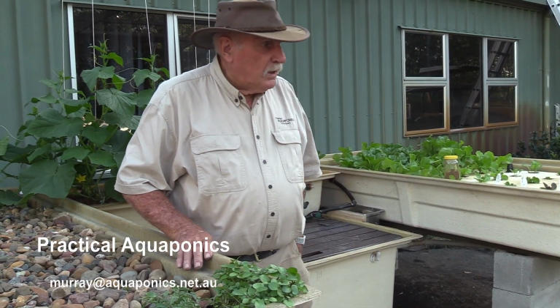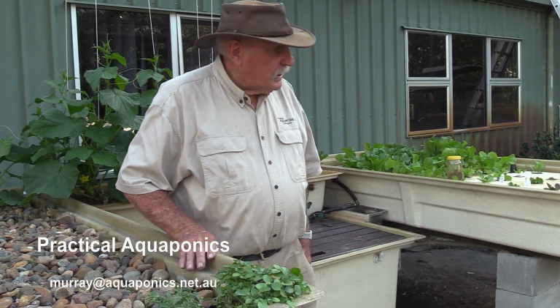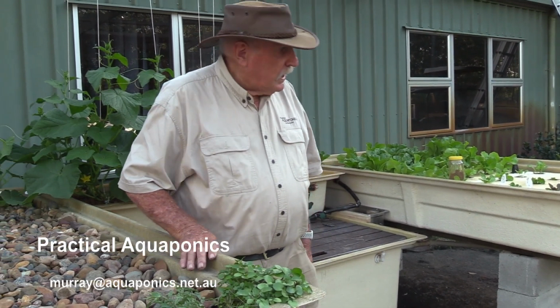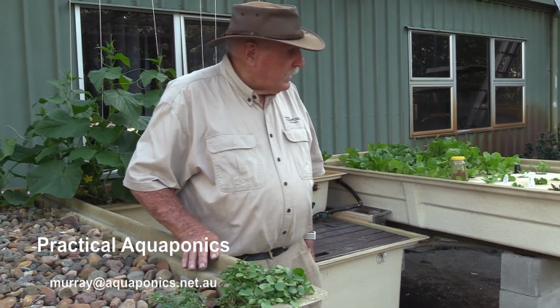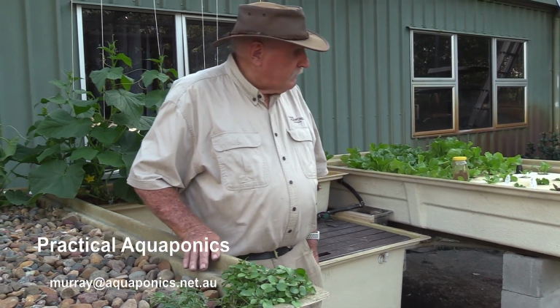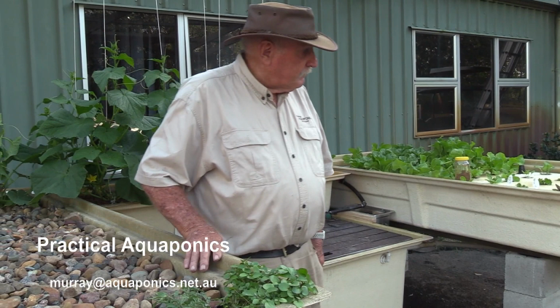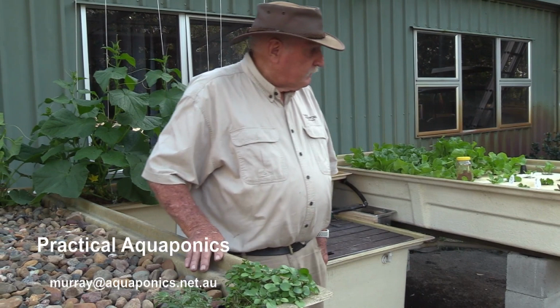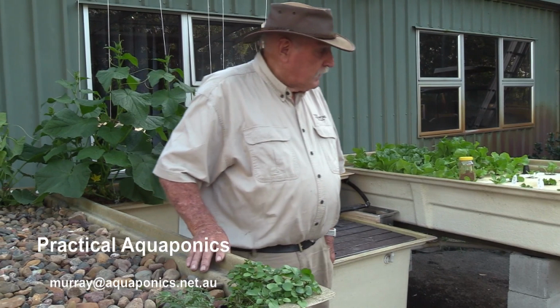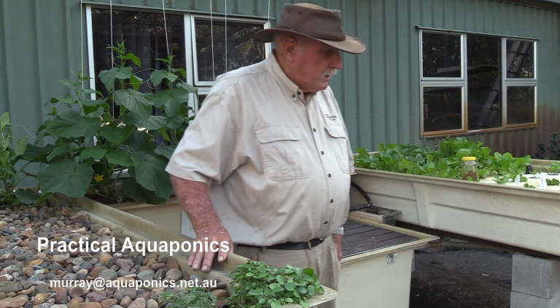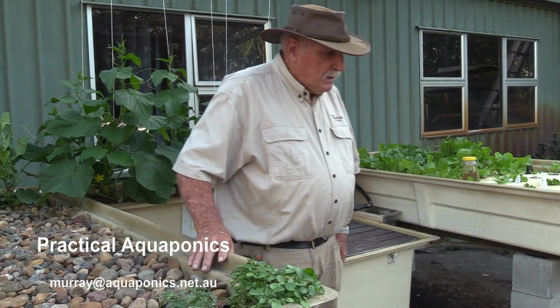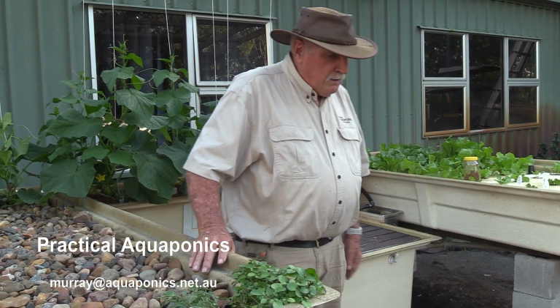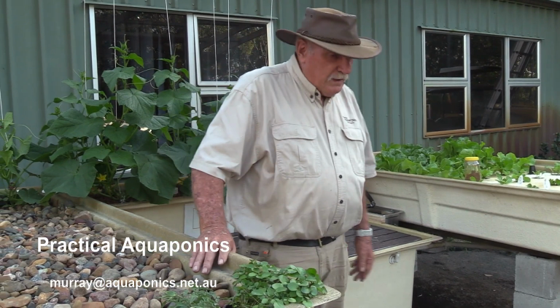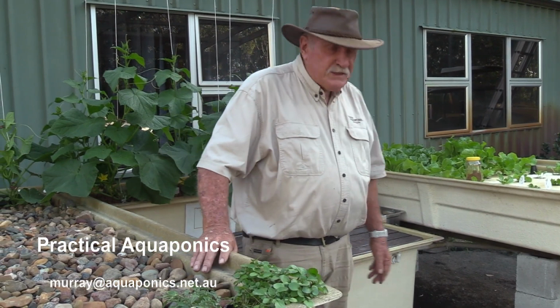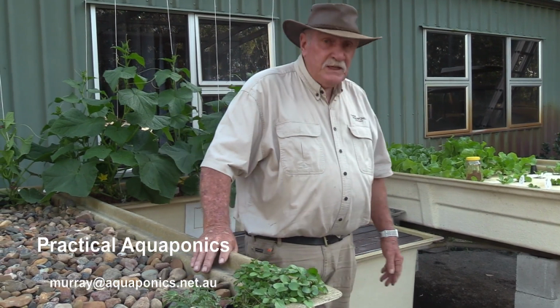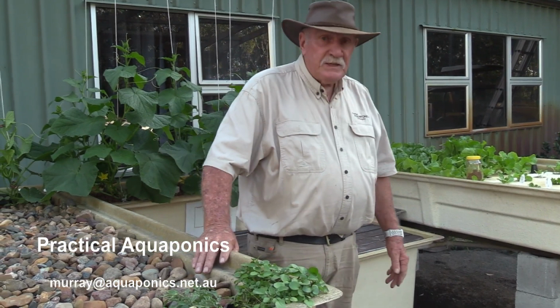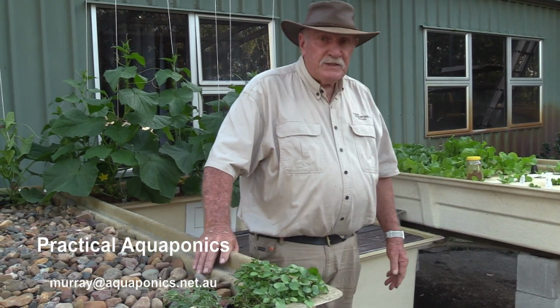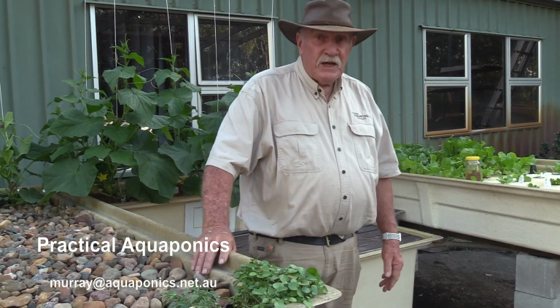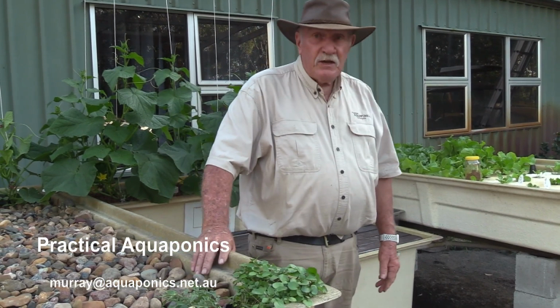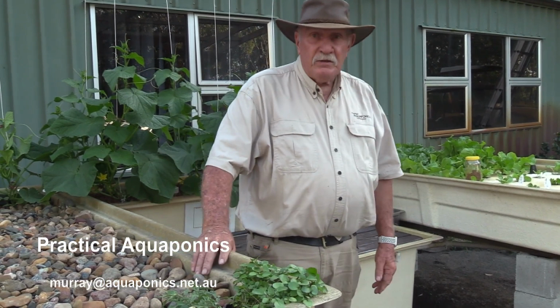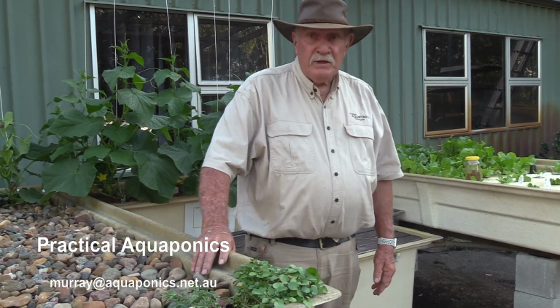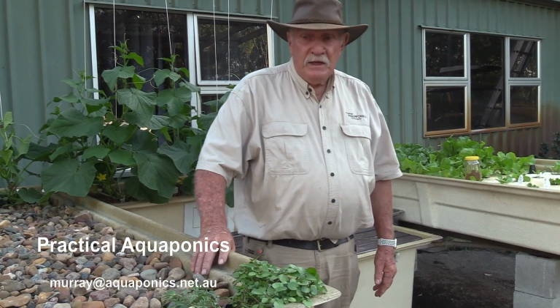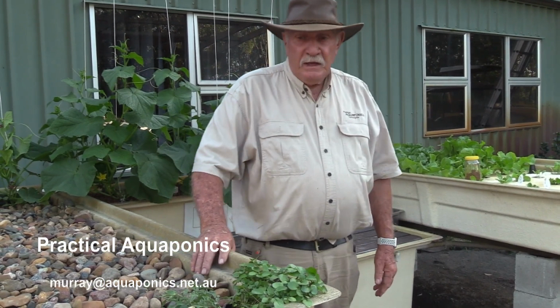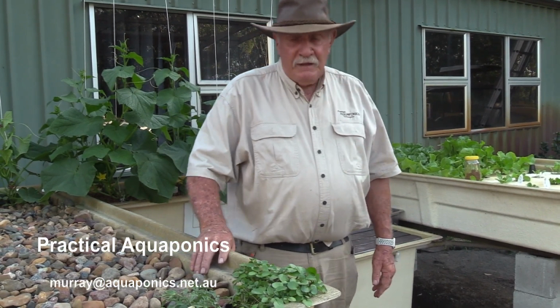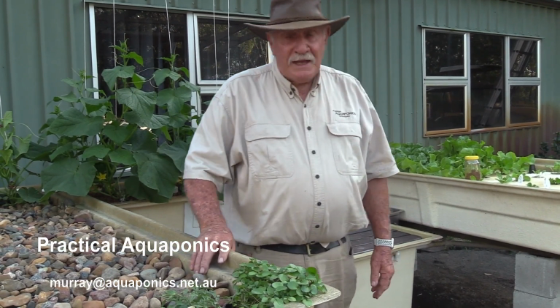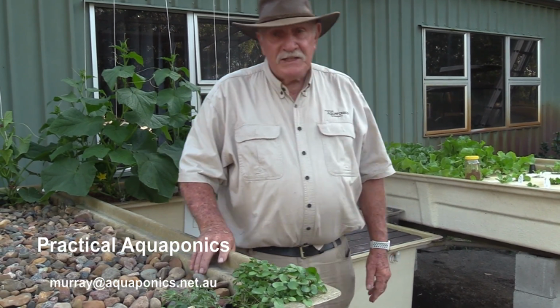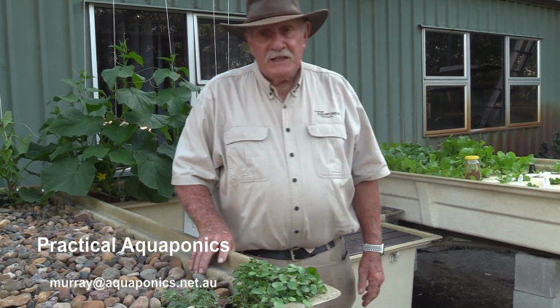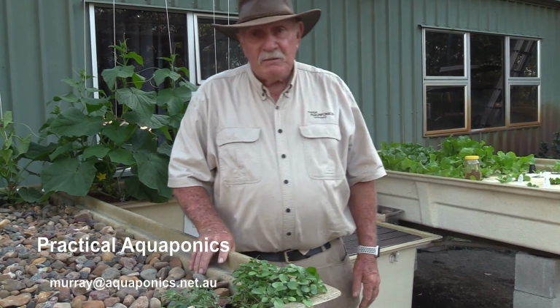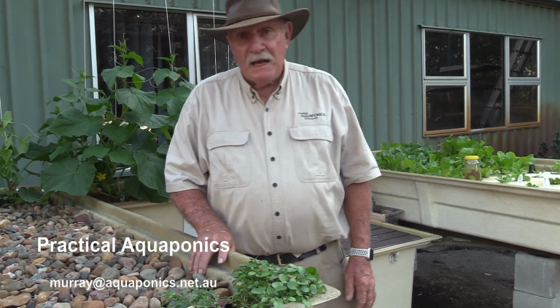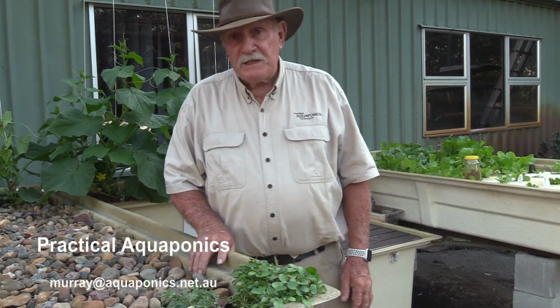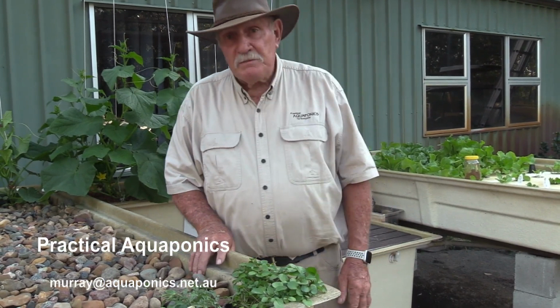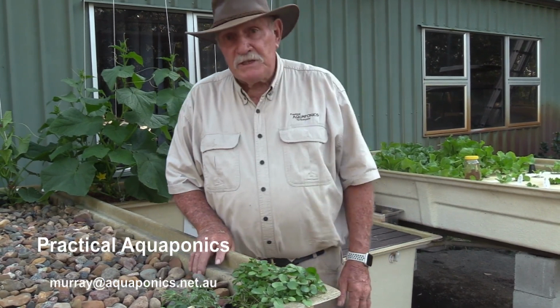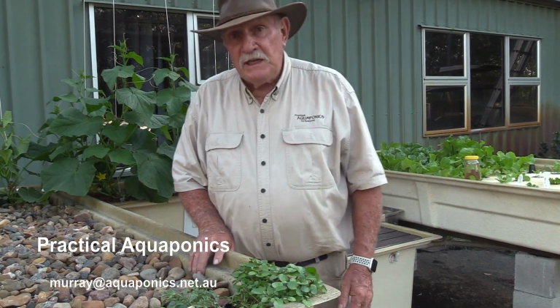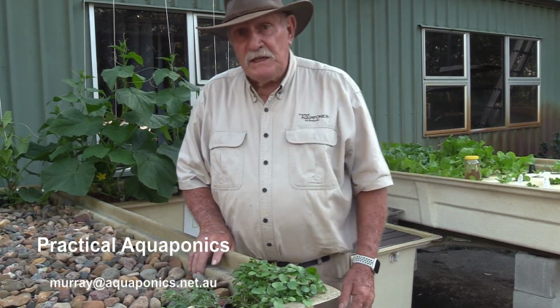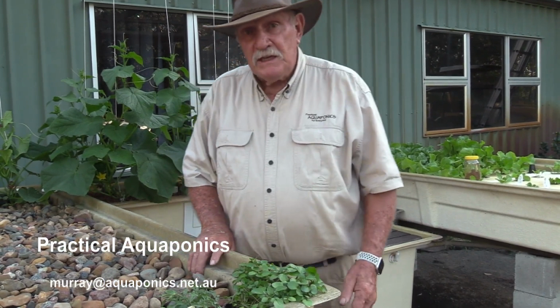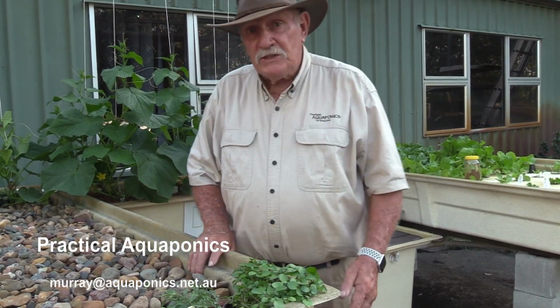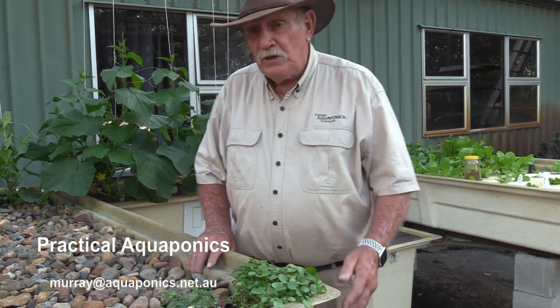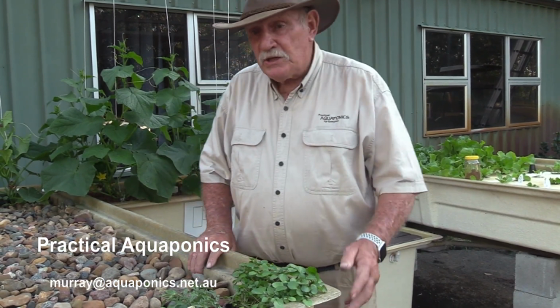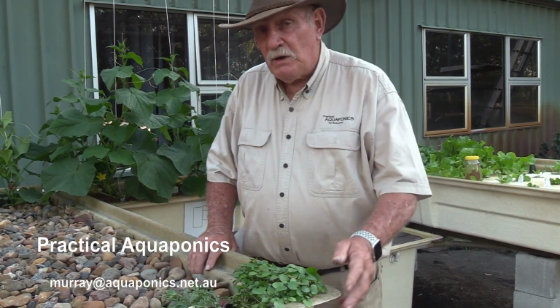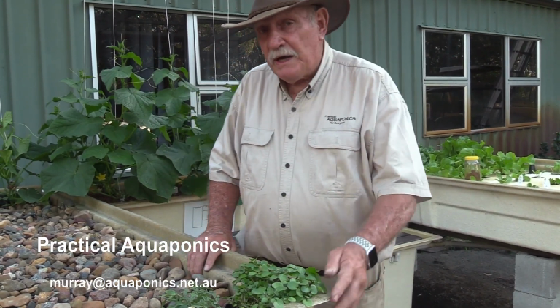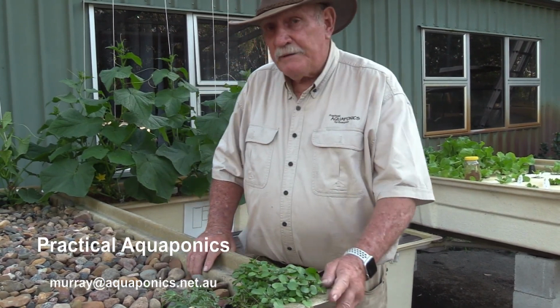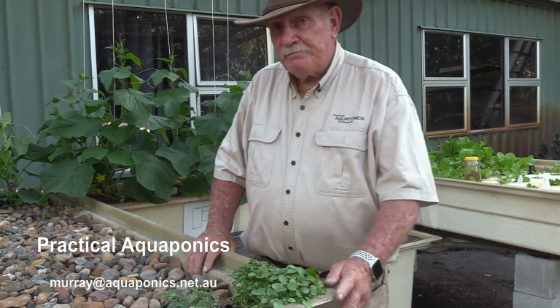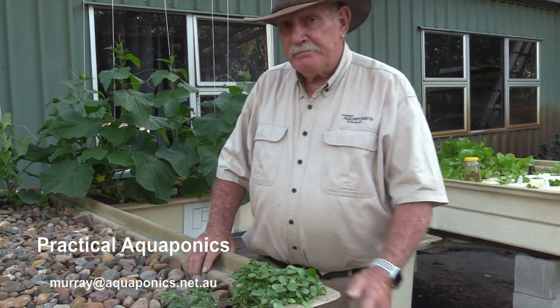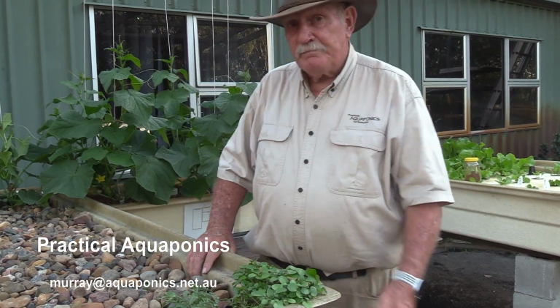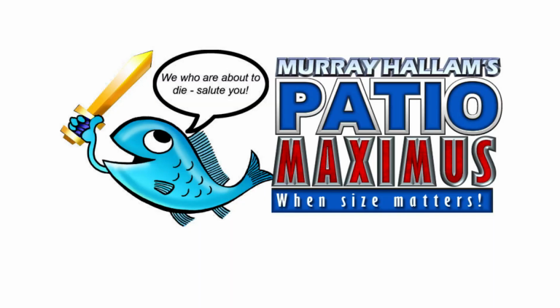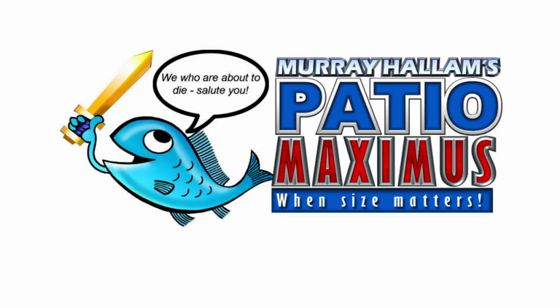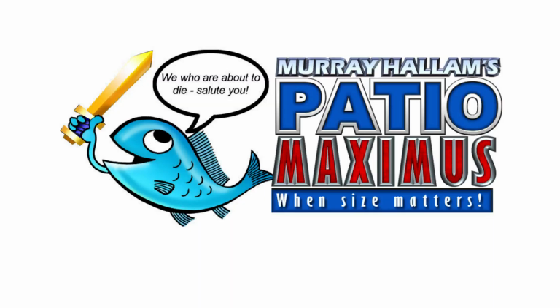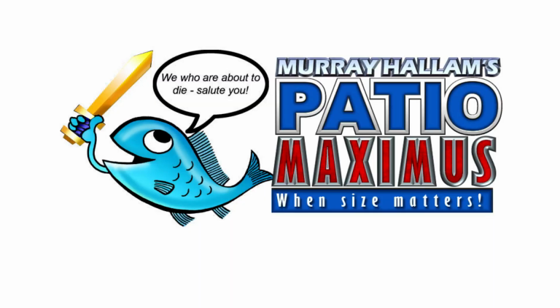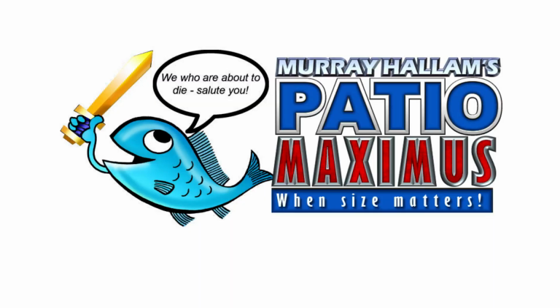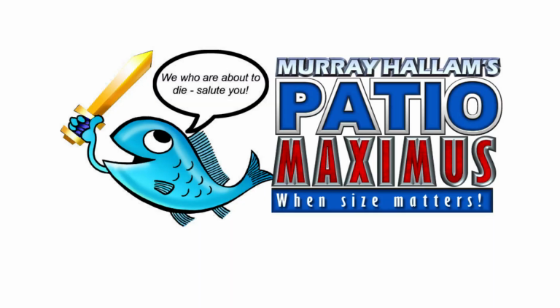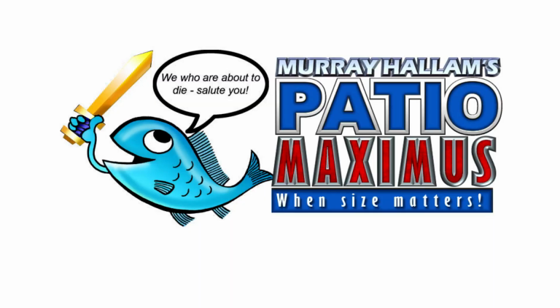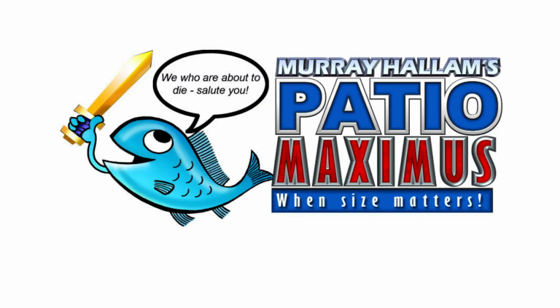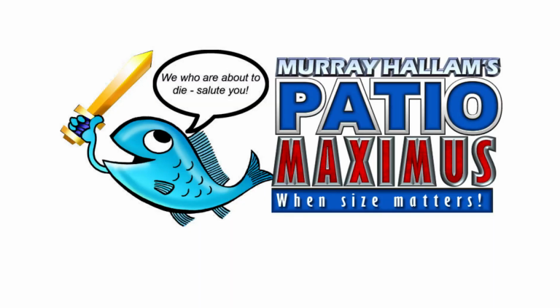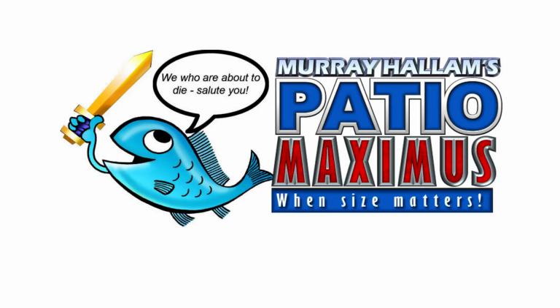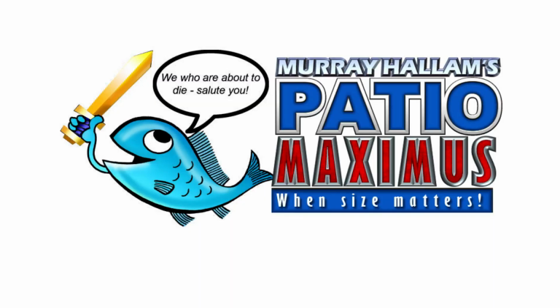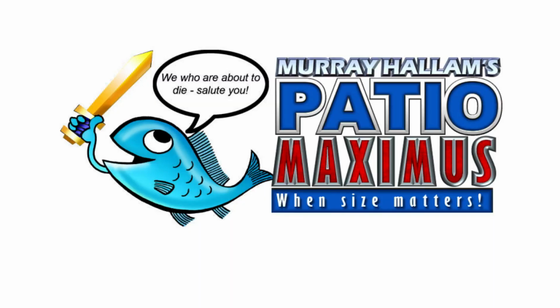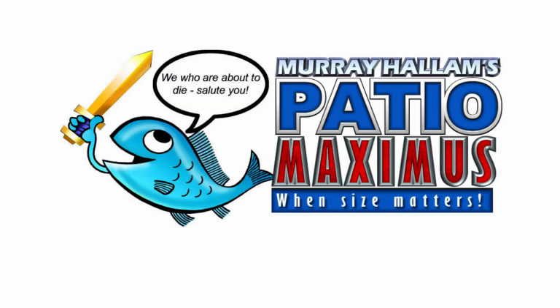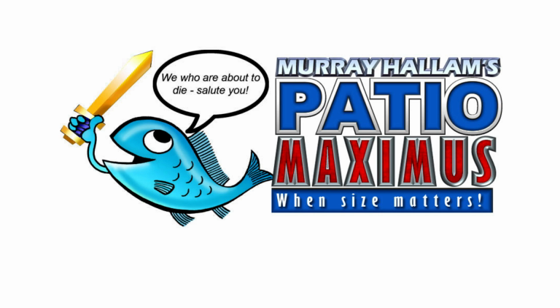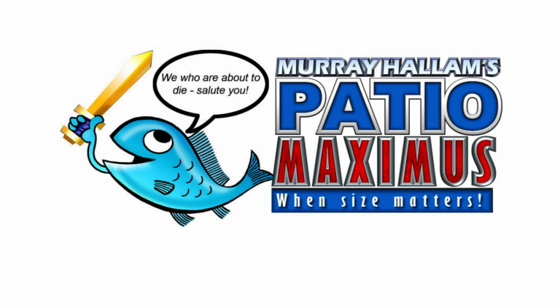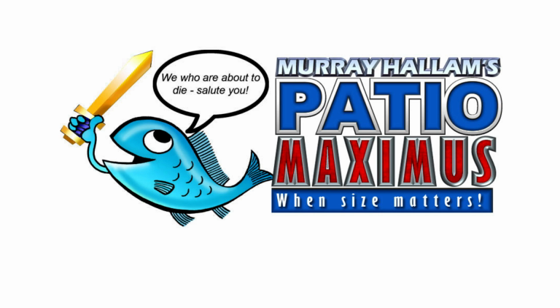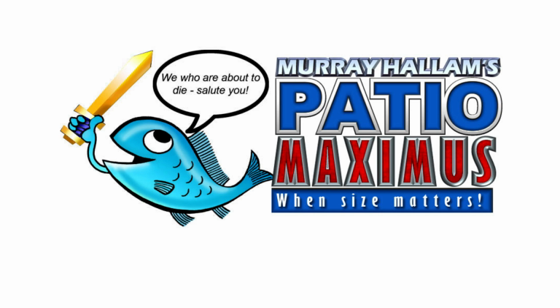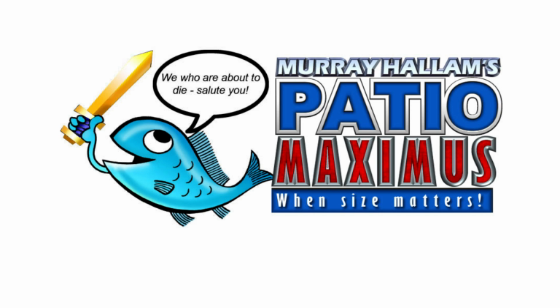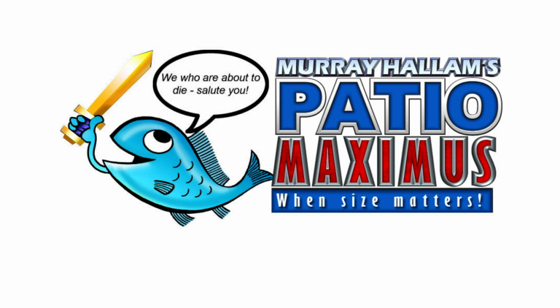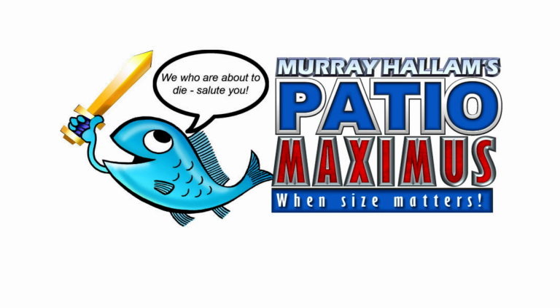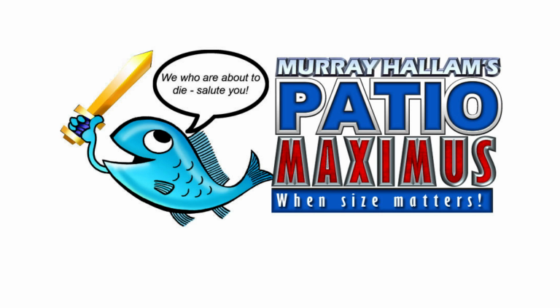Okay, that's it. The Maximus kit is on its way. So that's it.